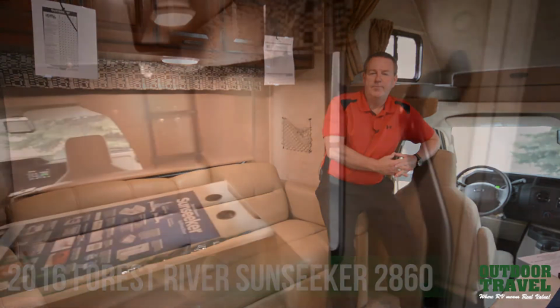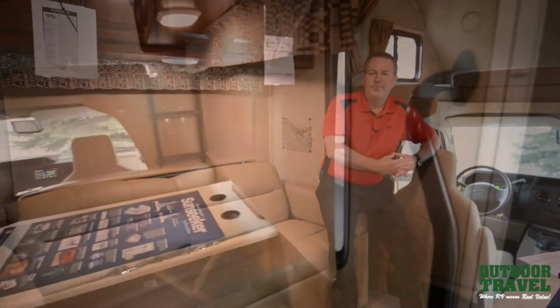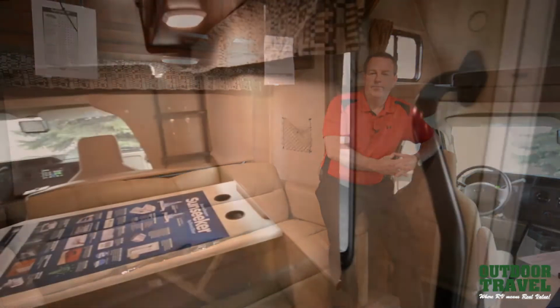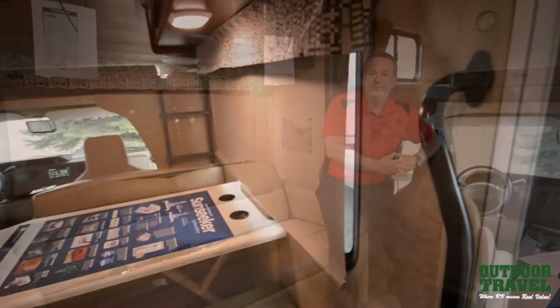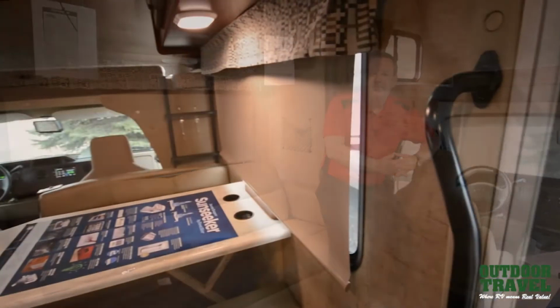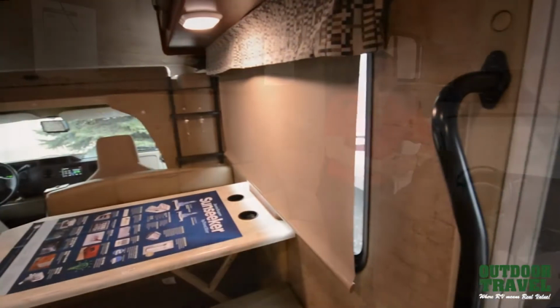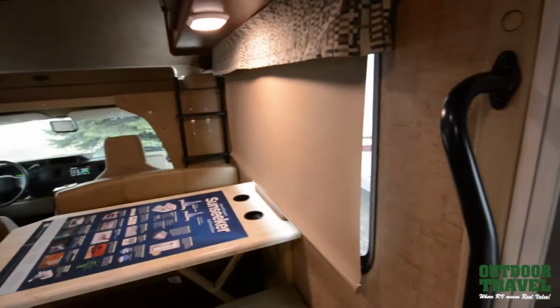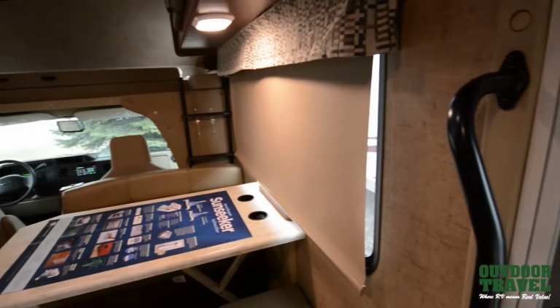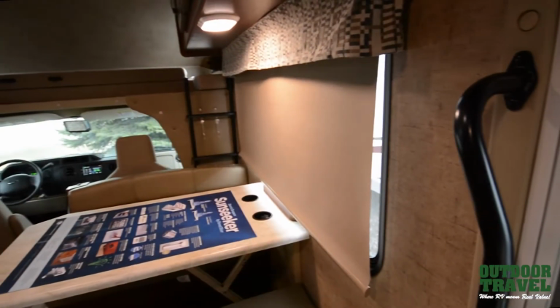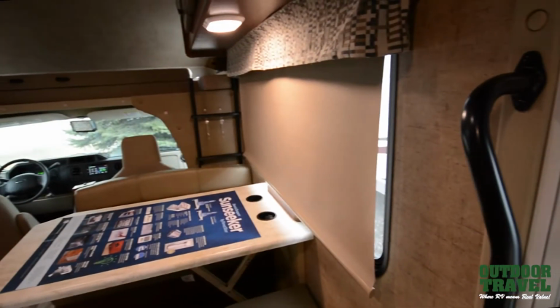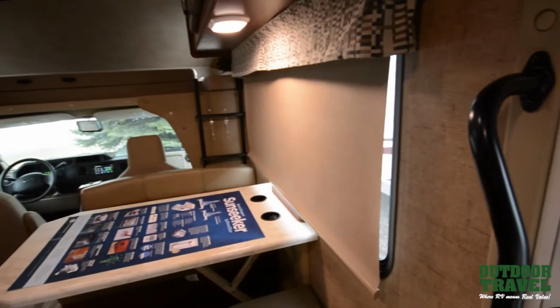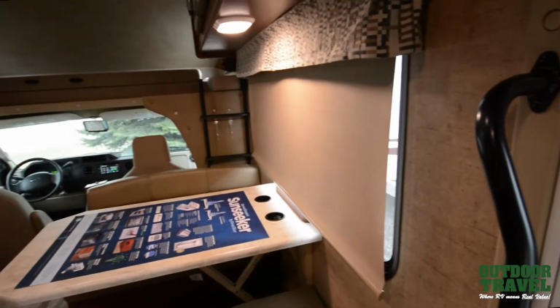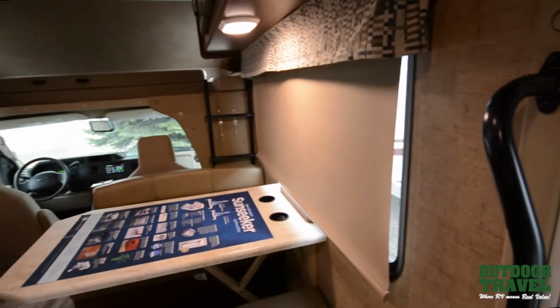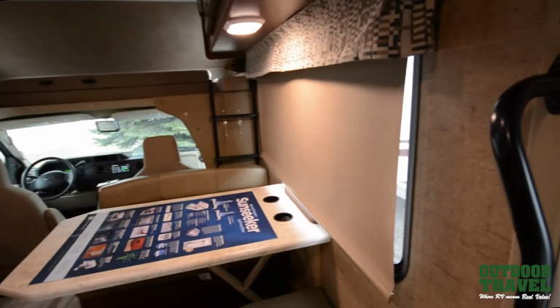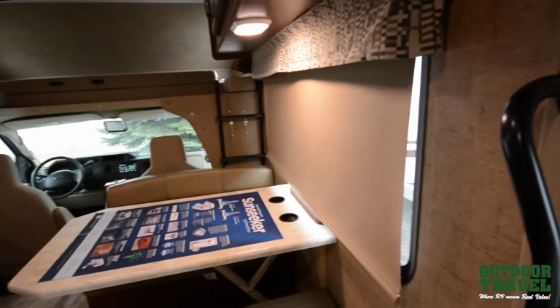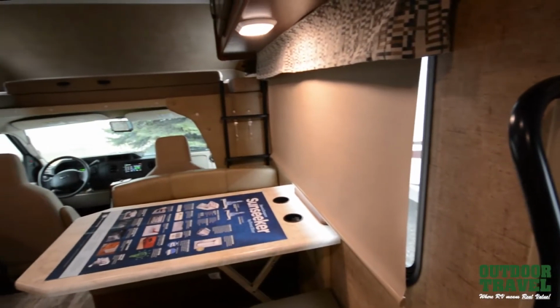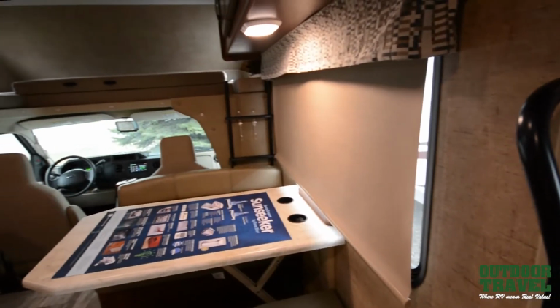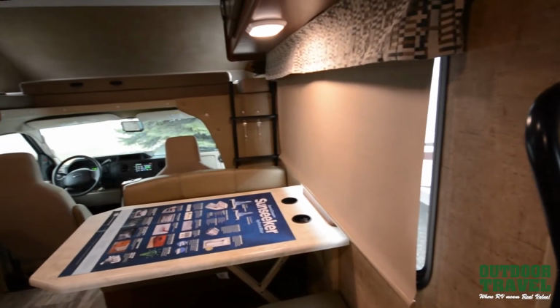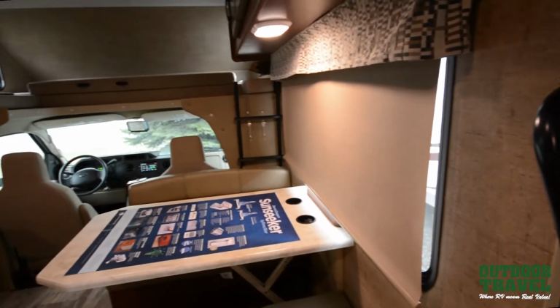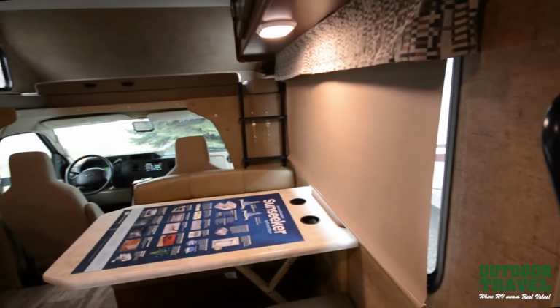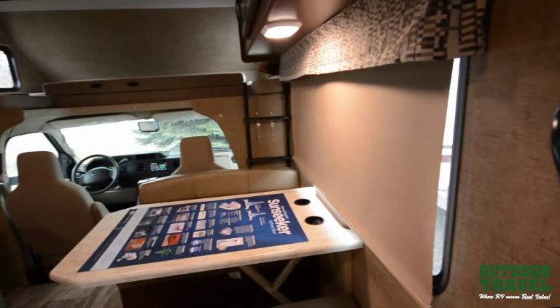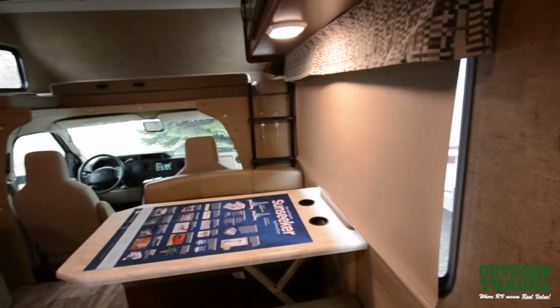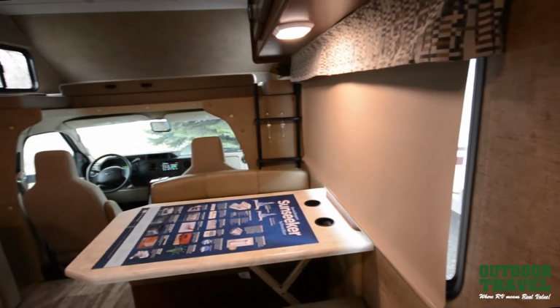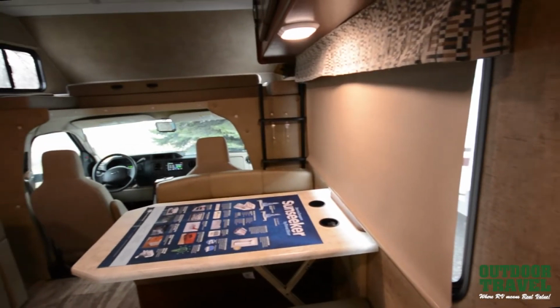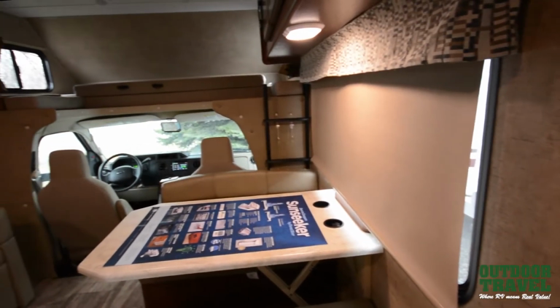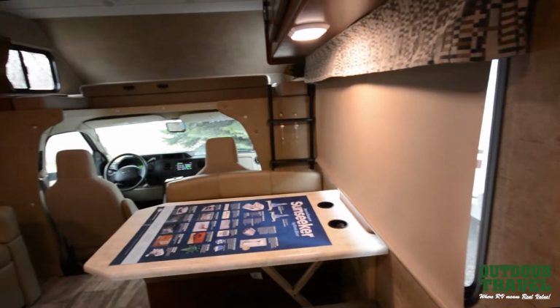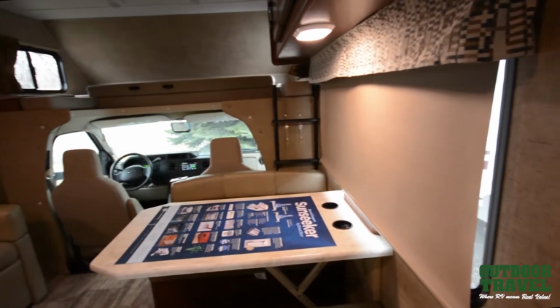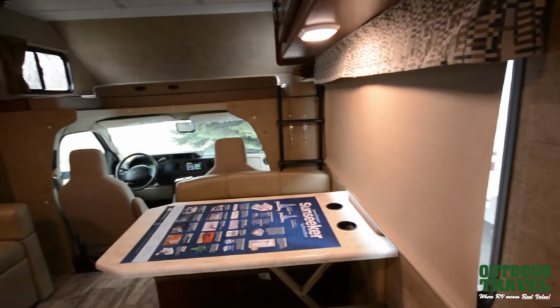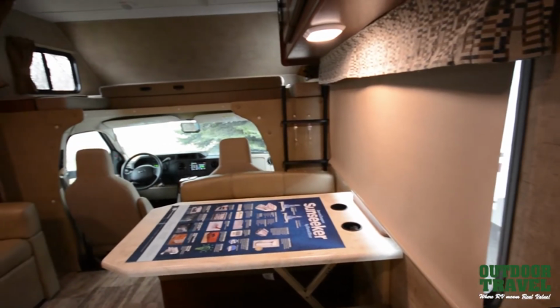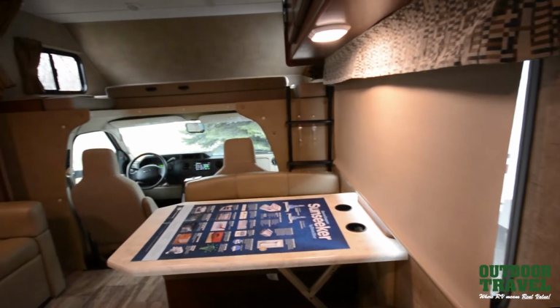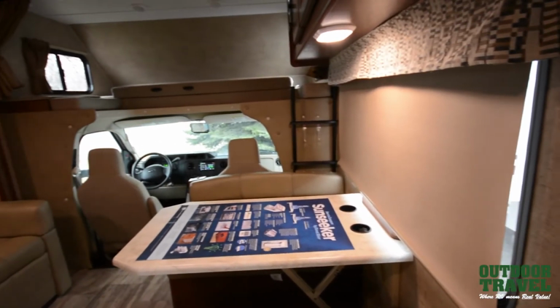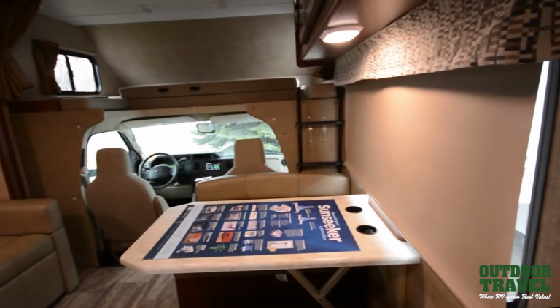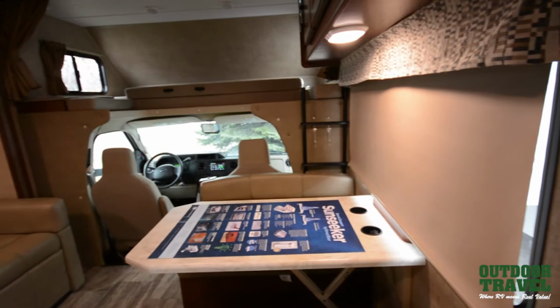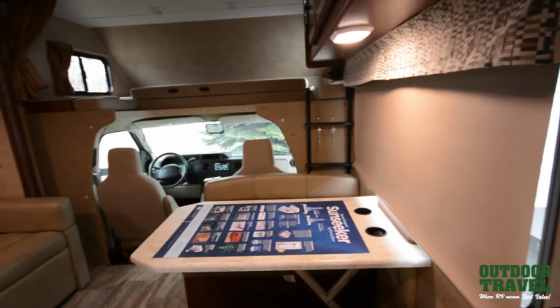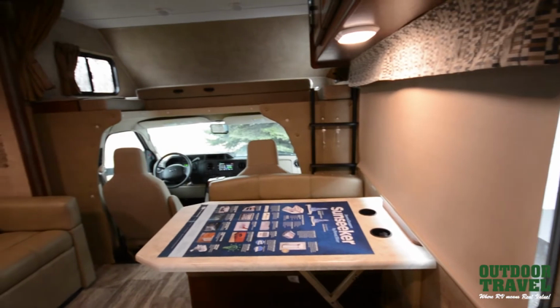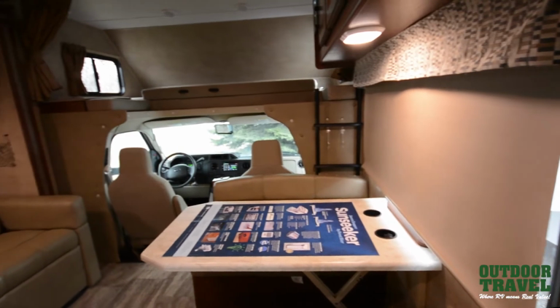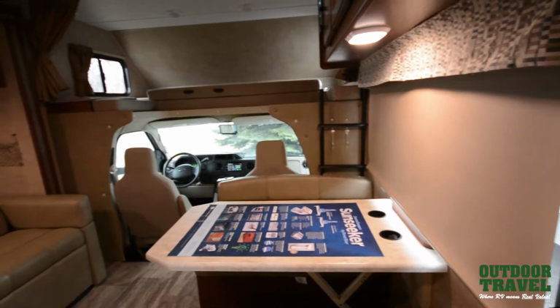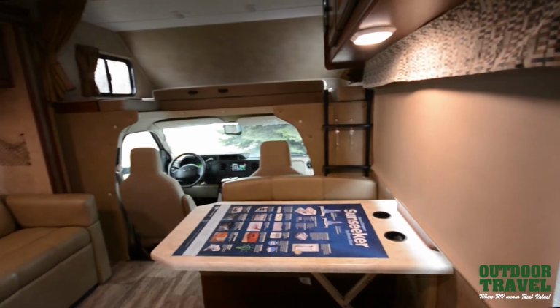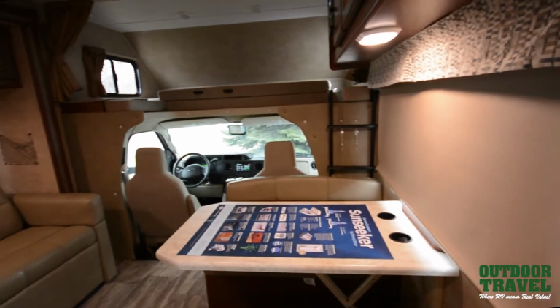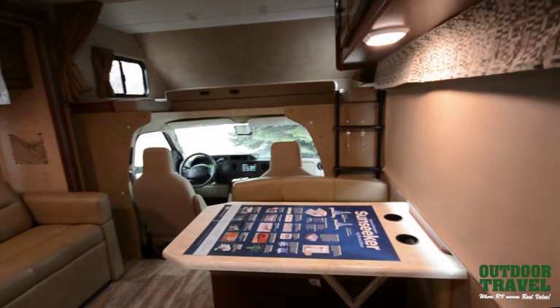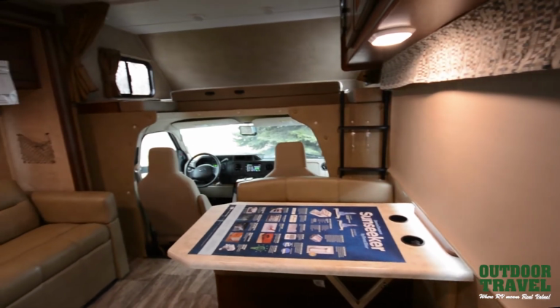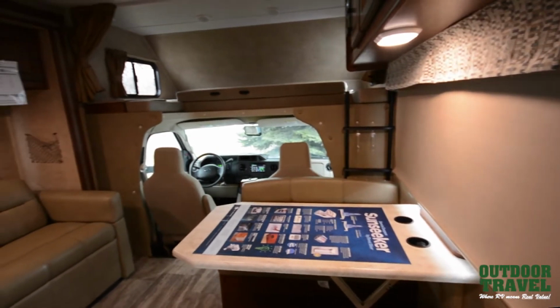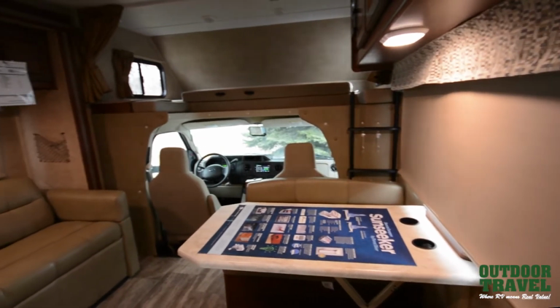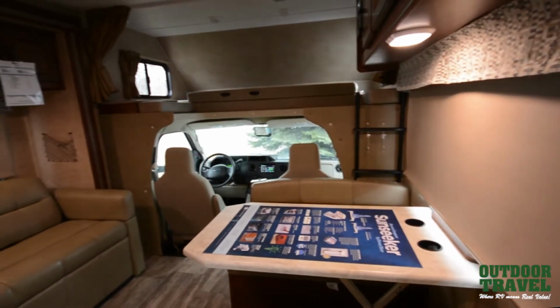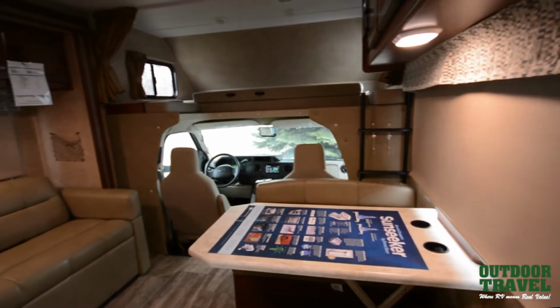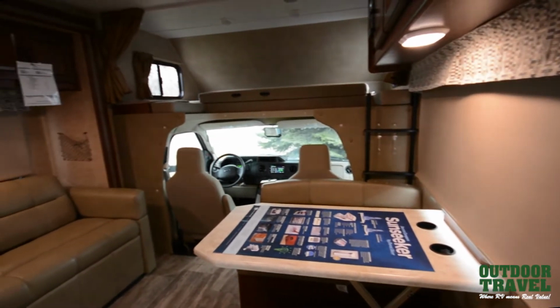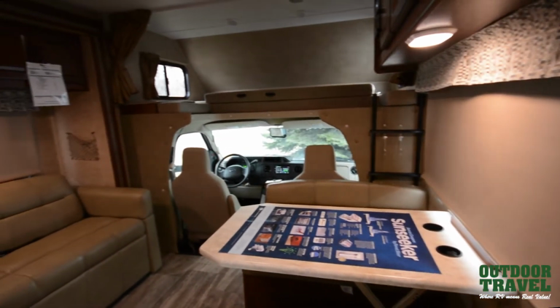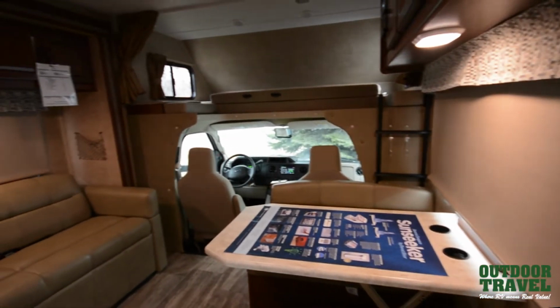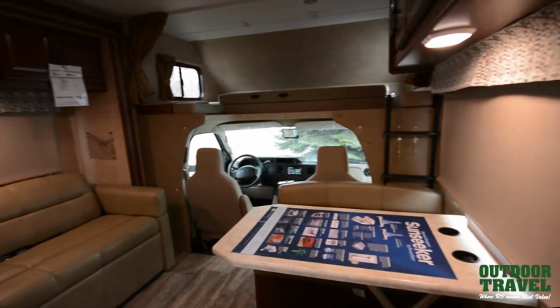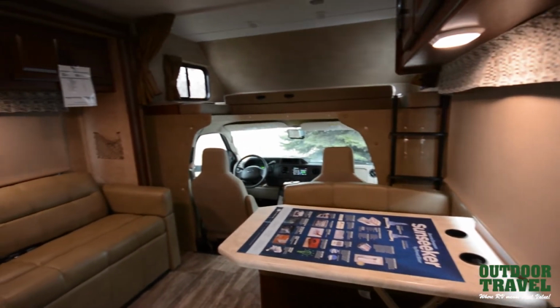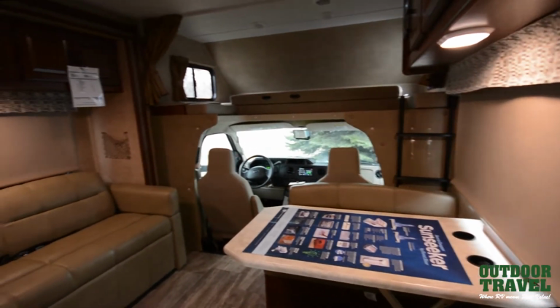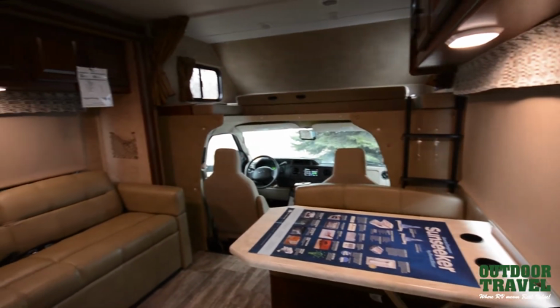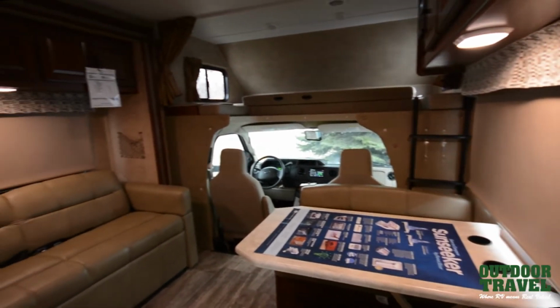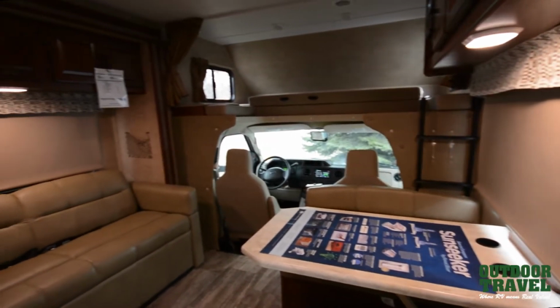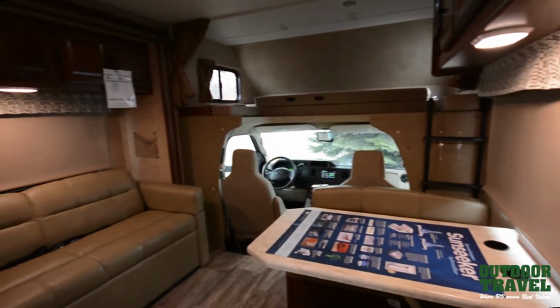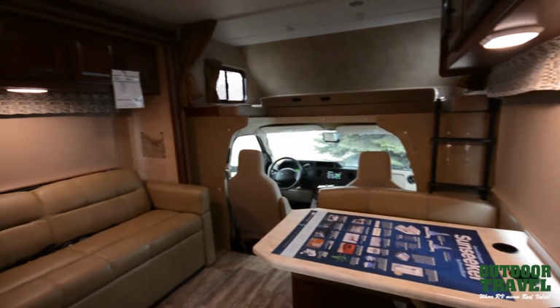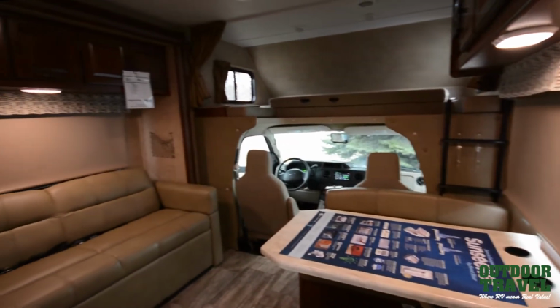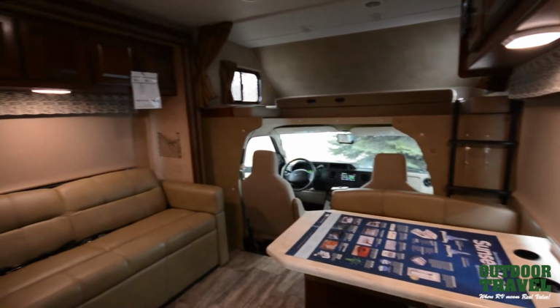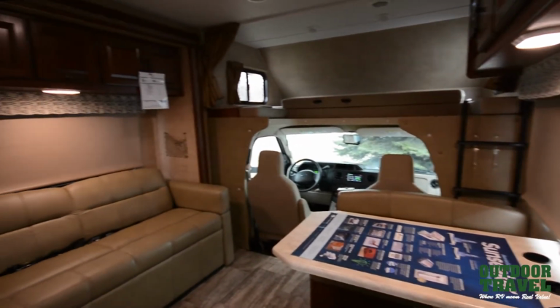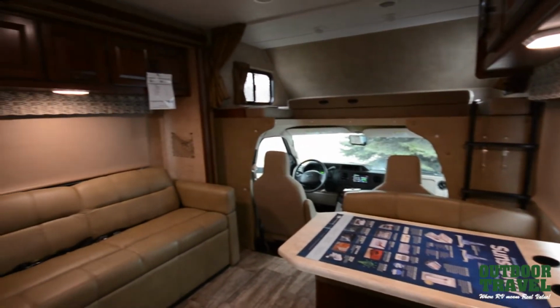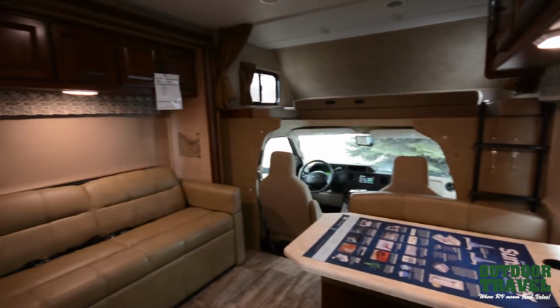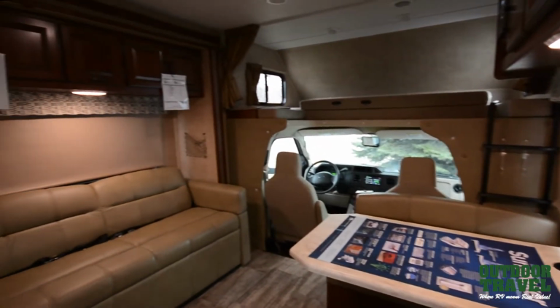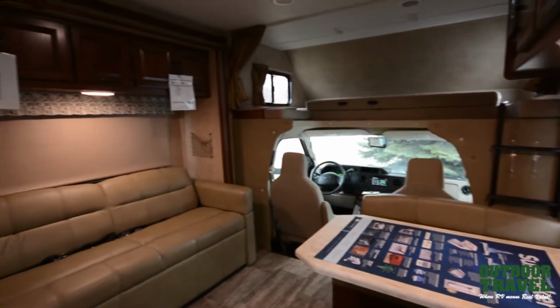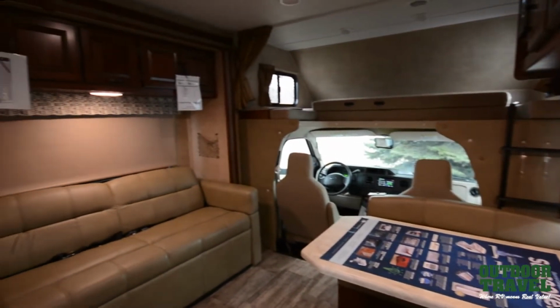As Catherine pans the camera over the living space, this Sunseeker is made by Forest River, which is a Warren Buffett company.